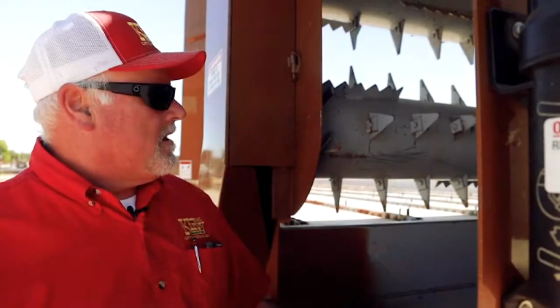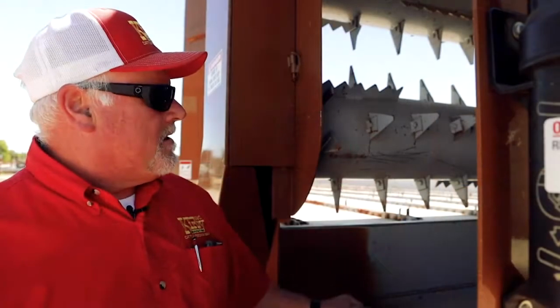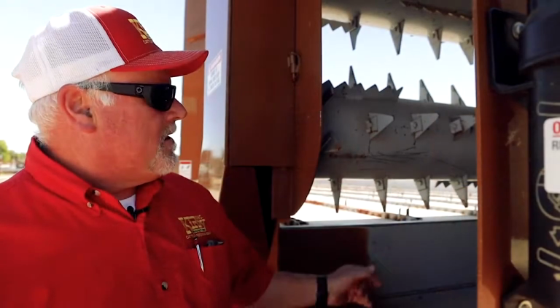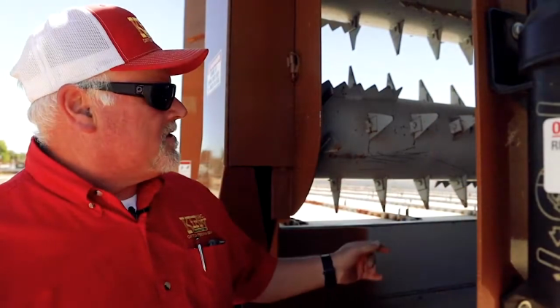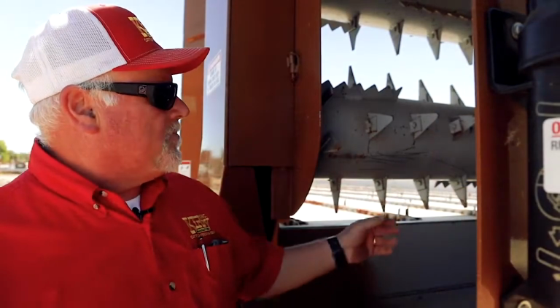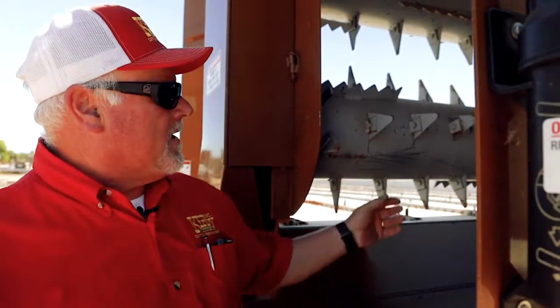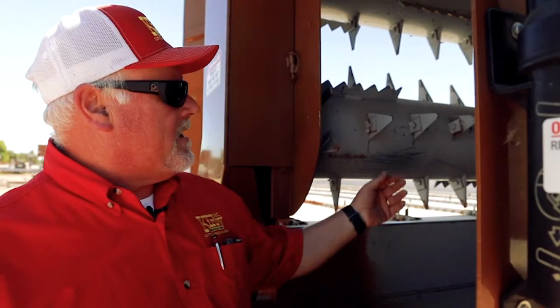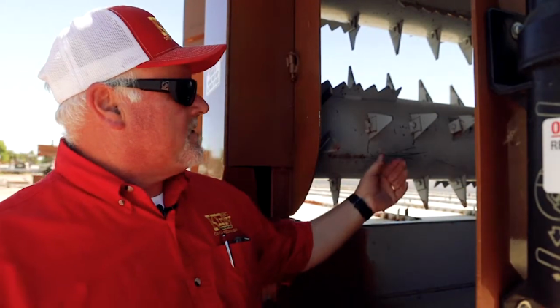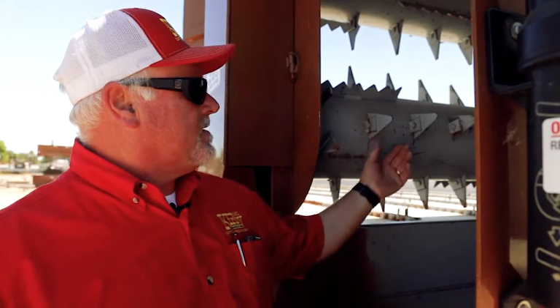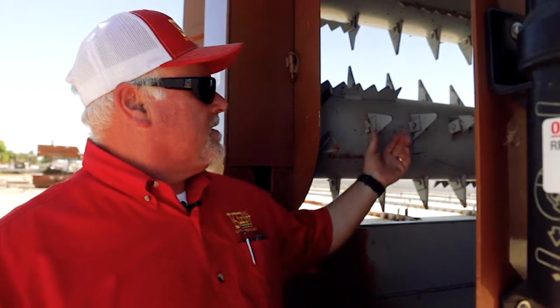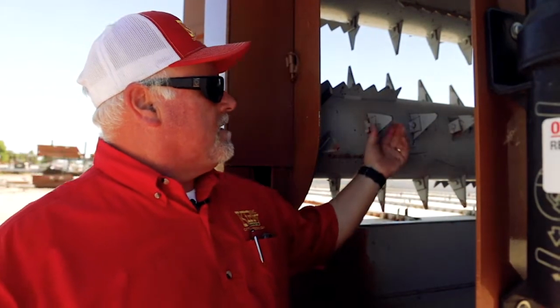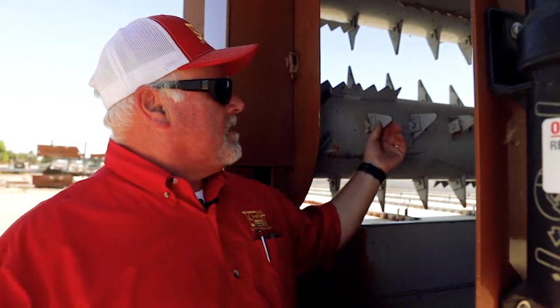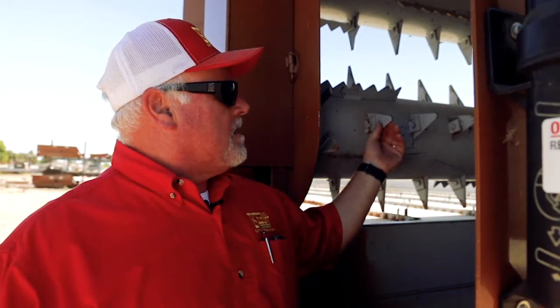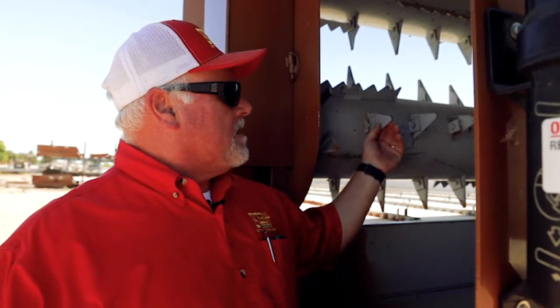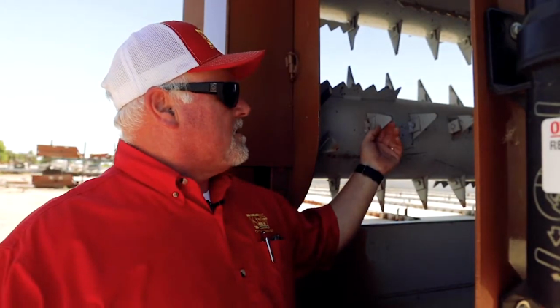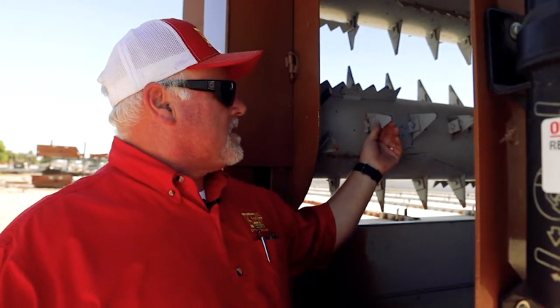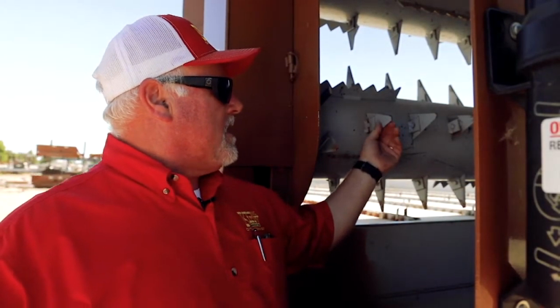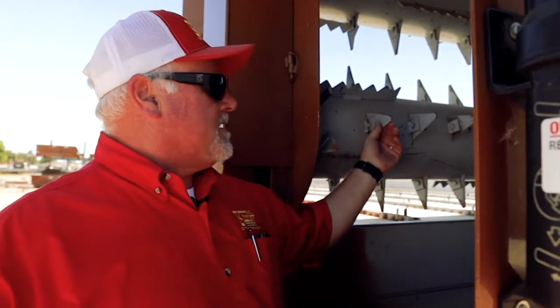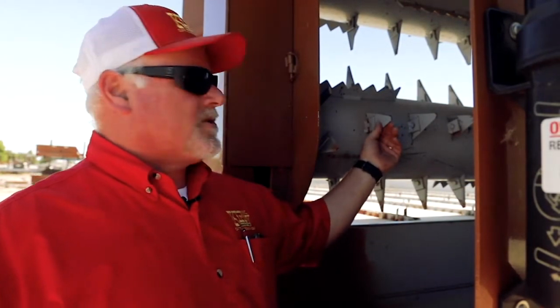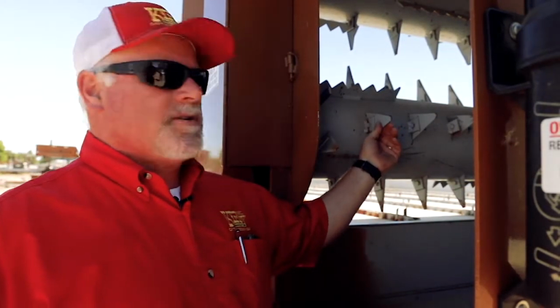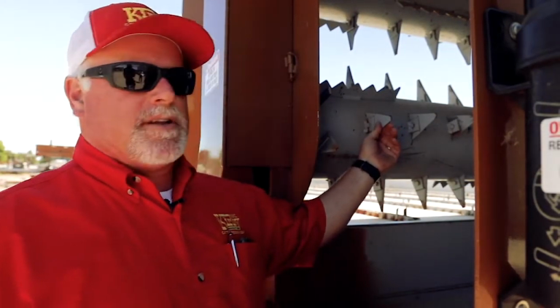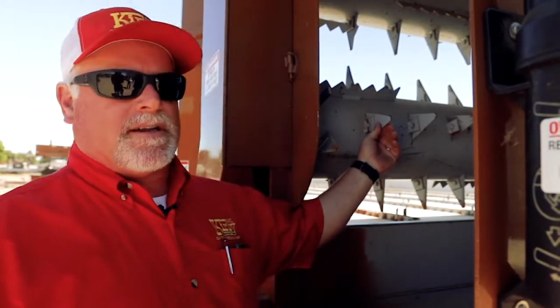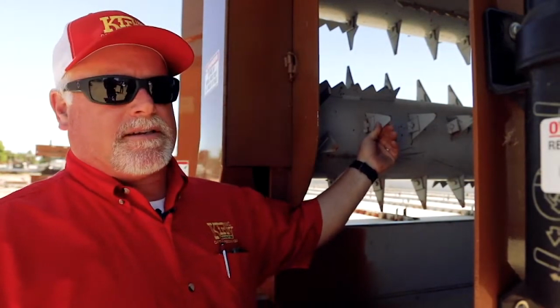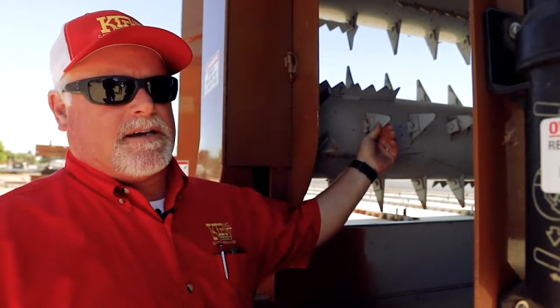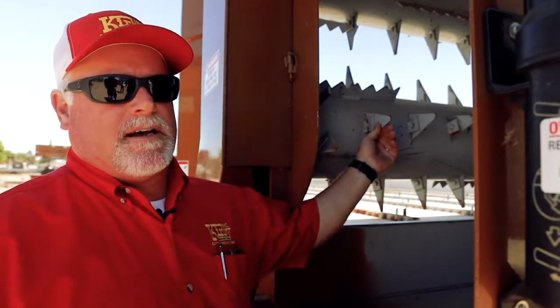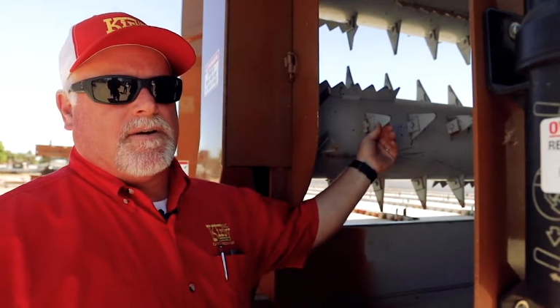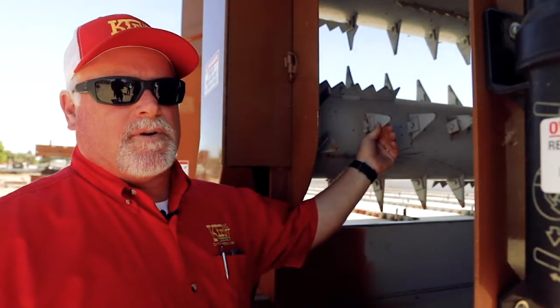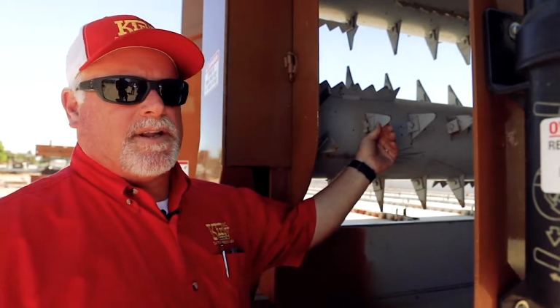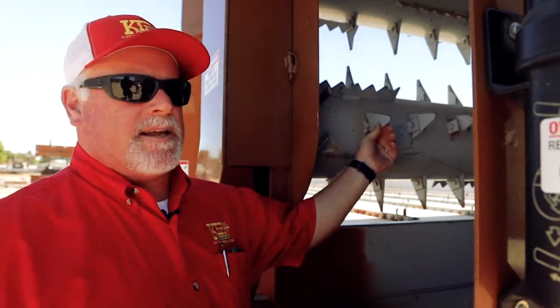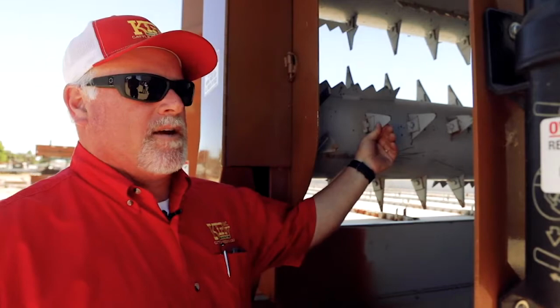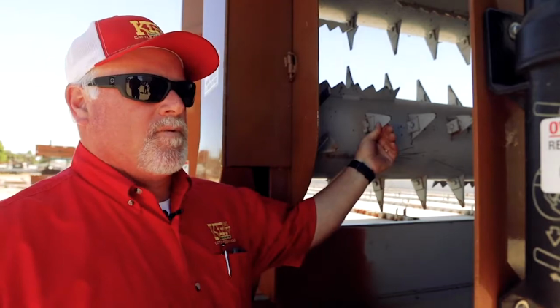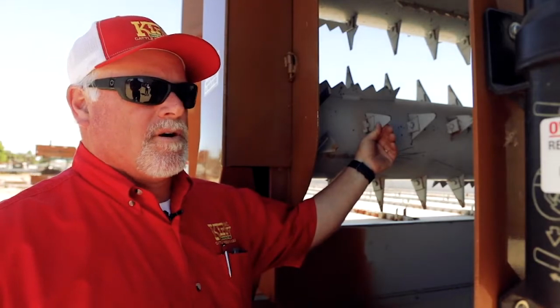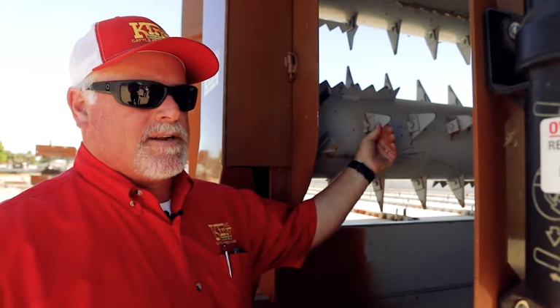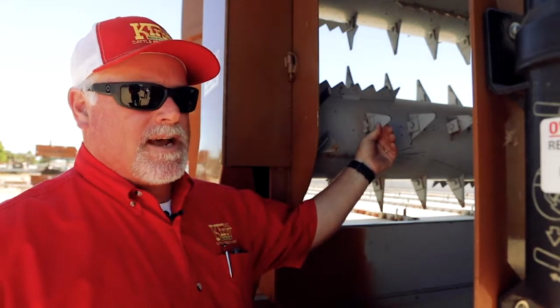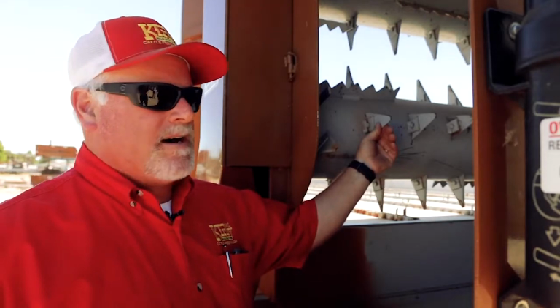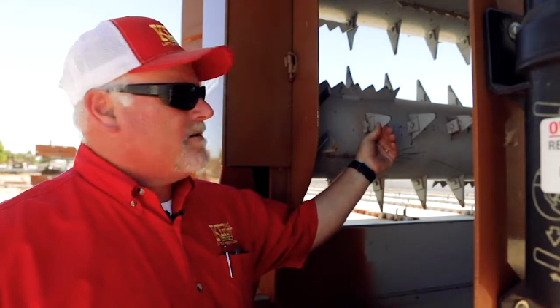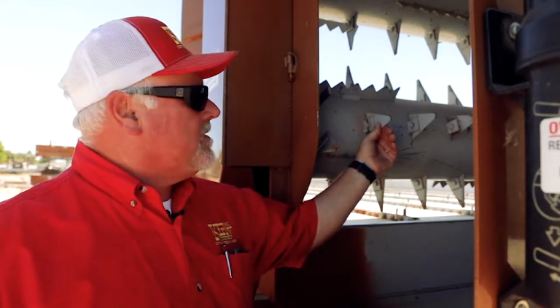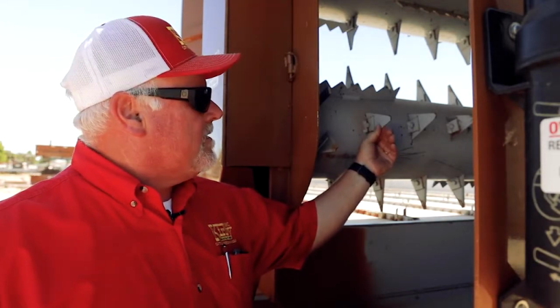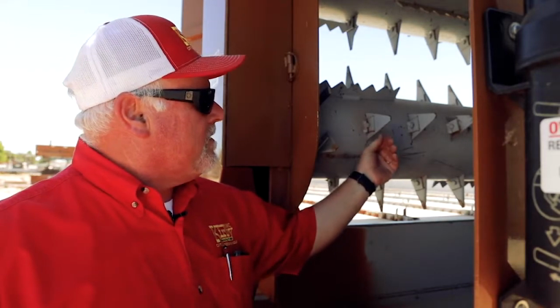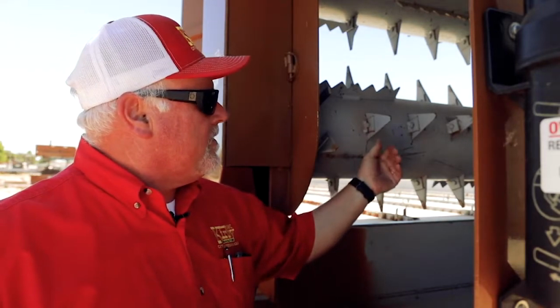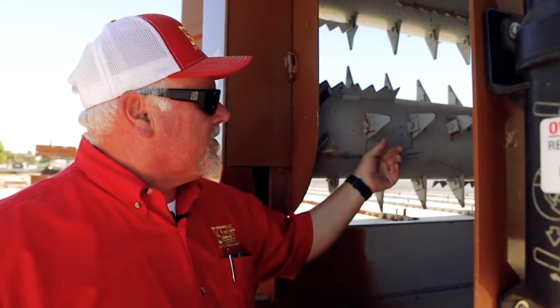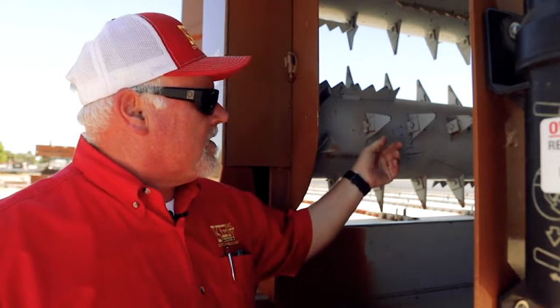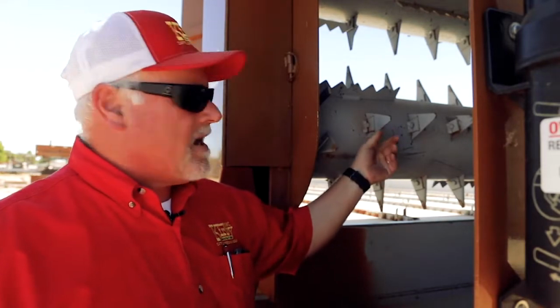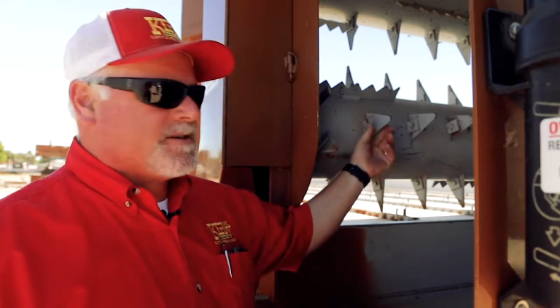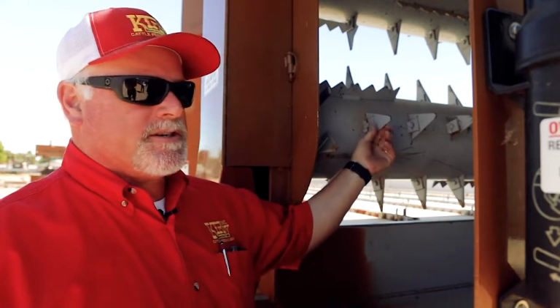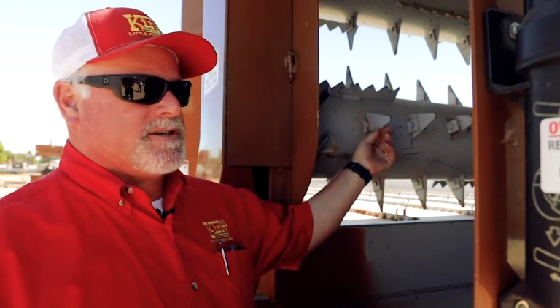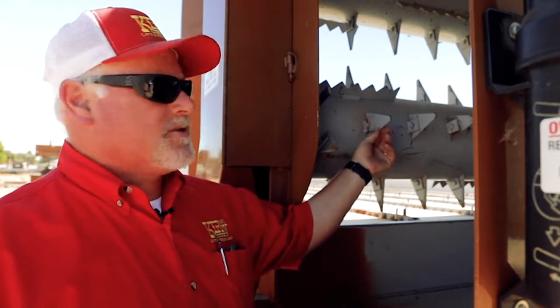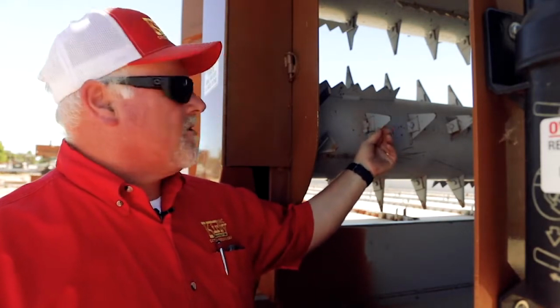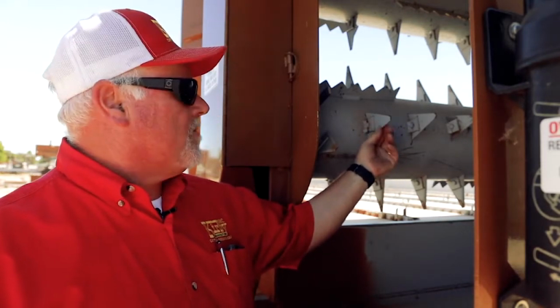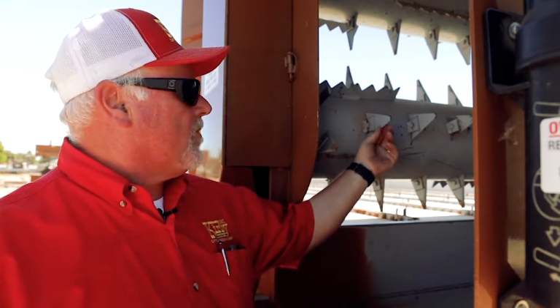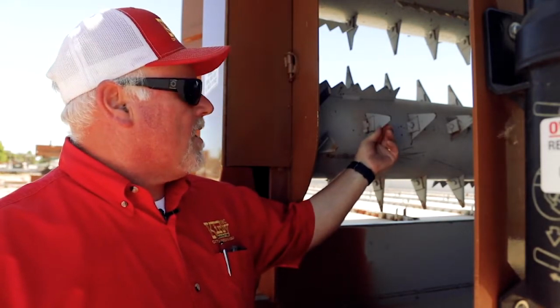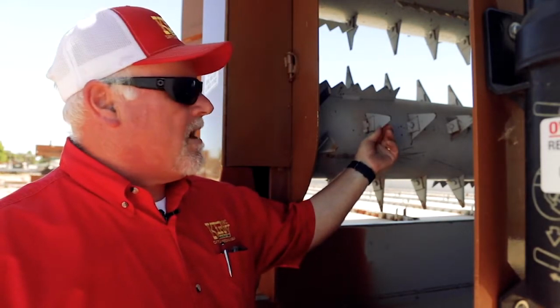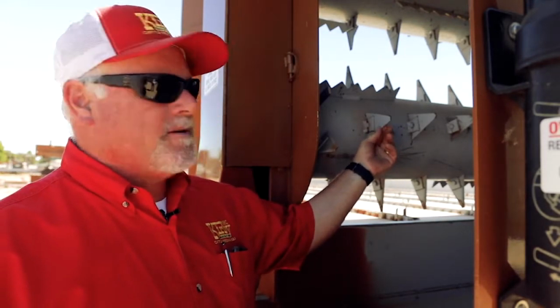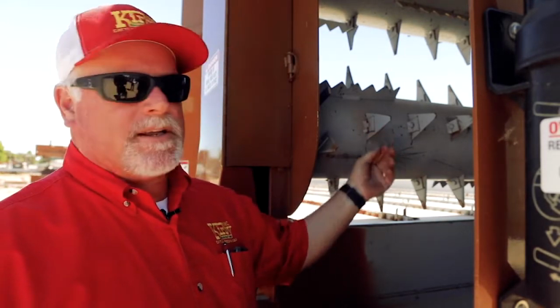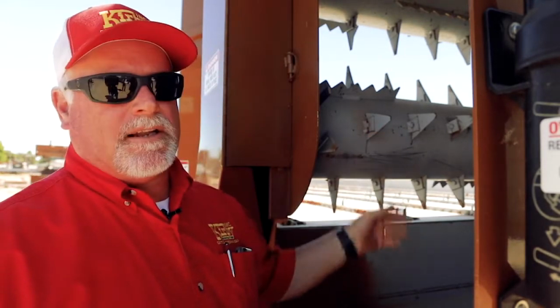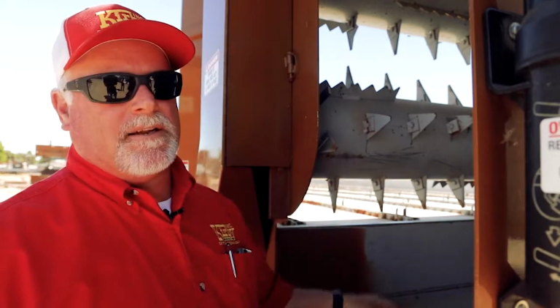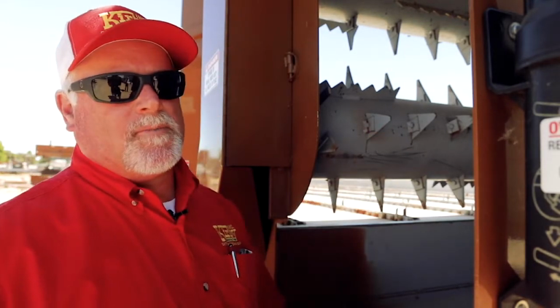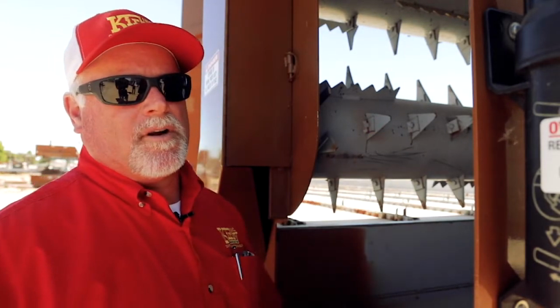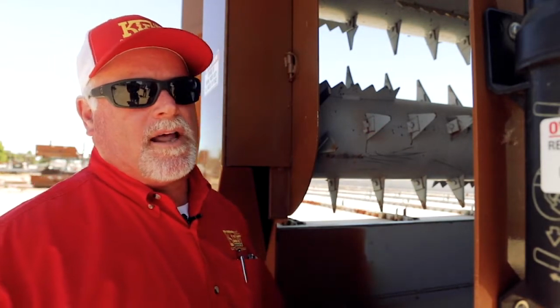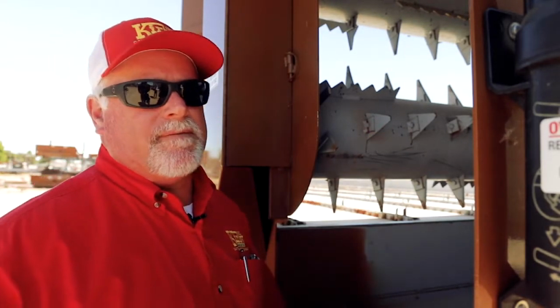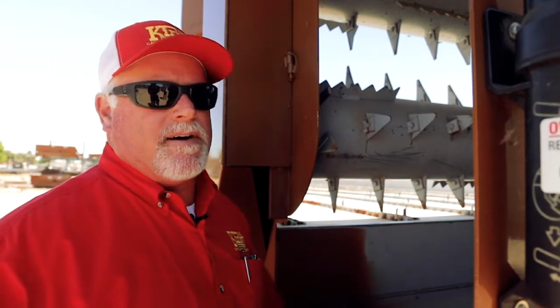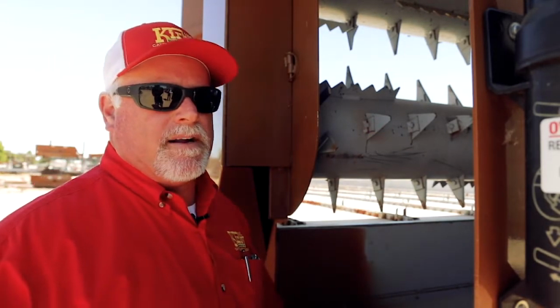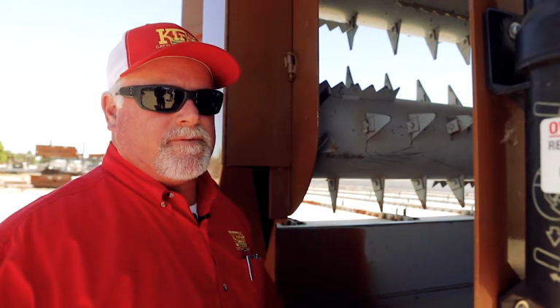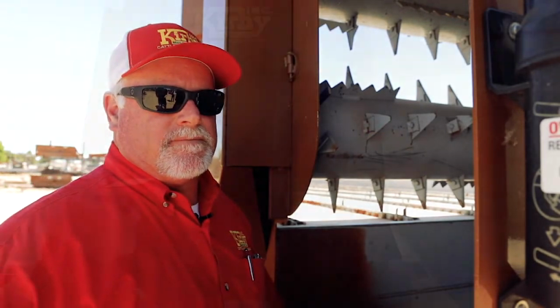These blades are designed so that when they get worn down, you can actually just turn them around and get a little more life out of them.